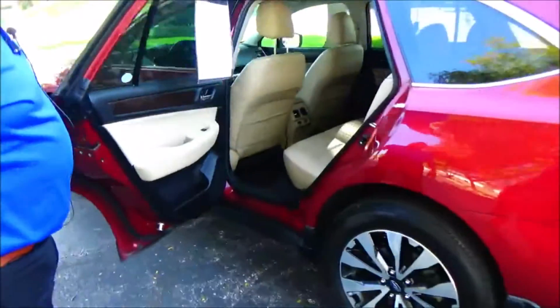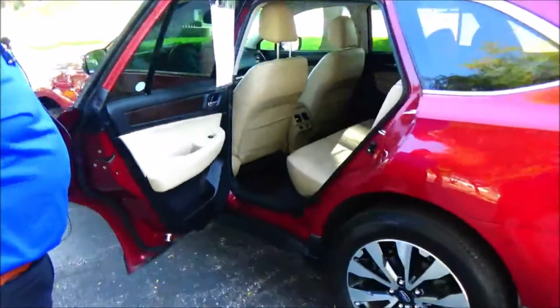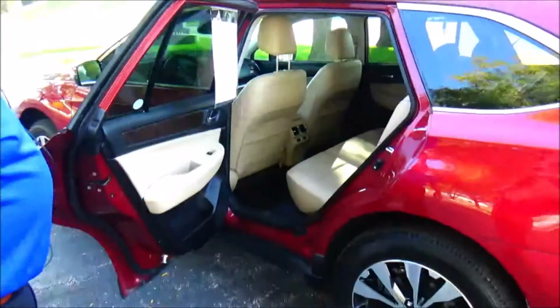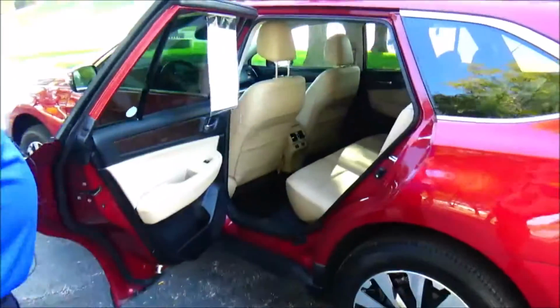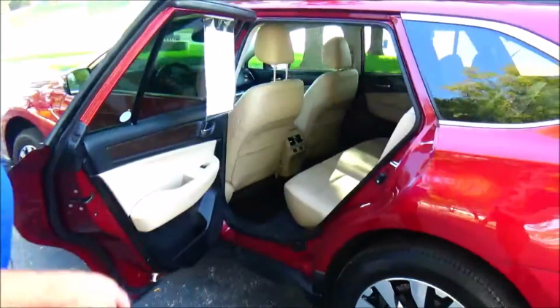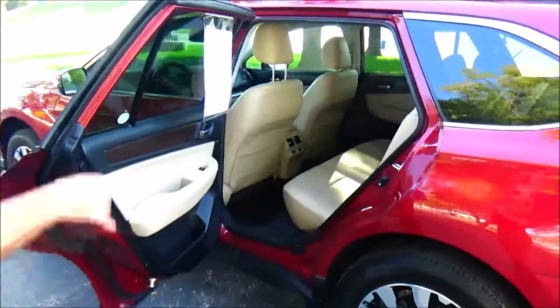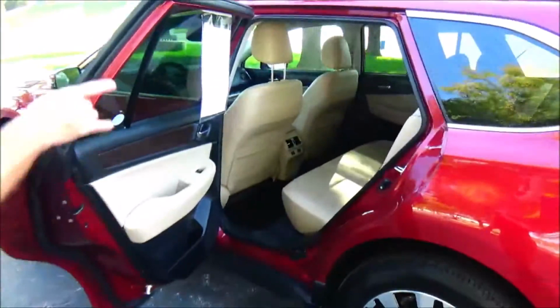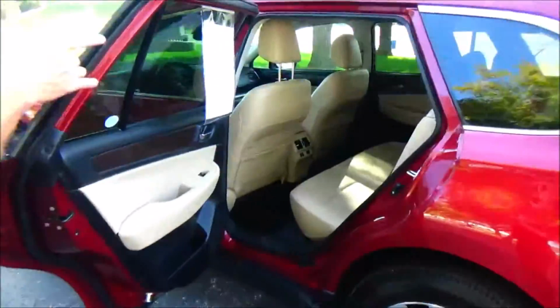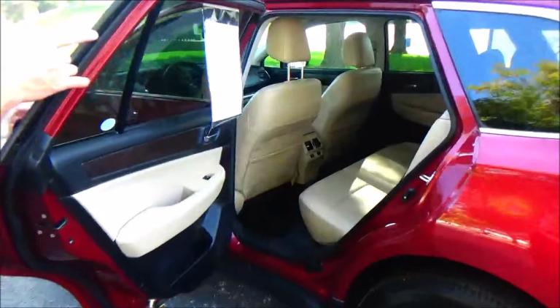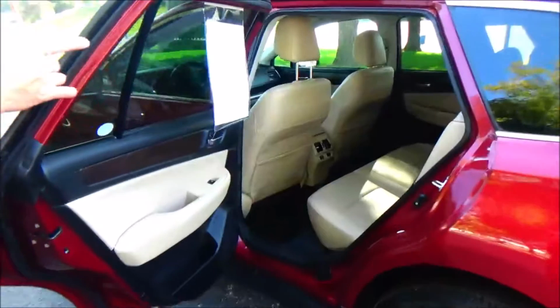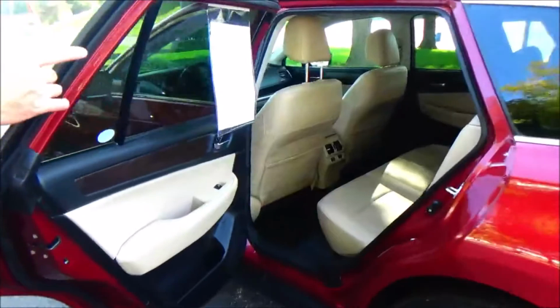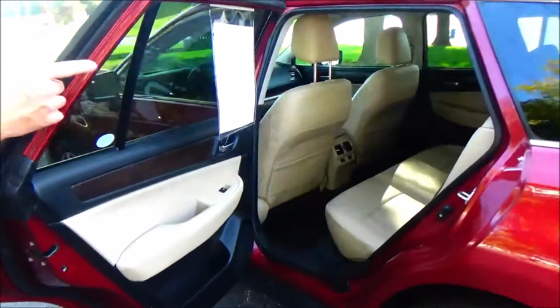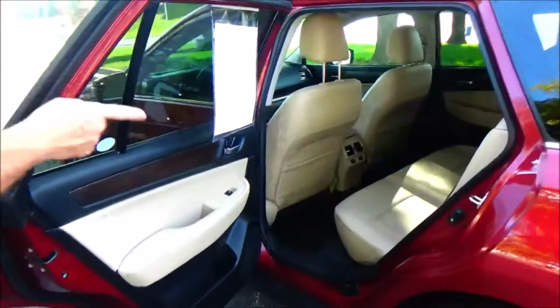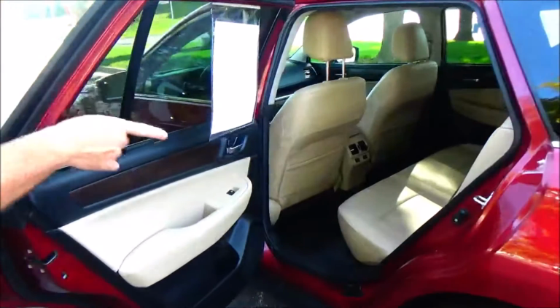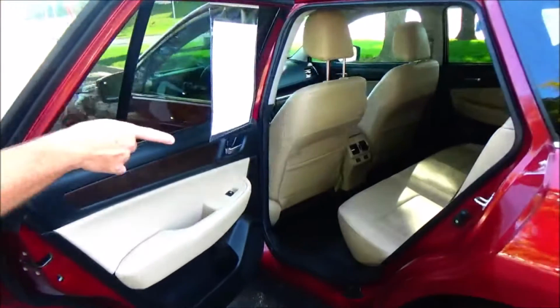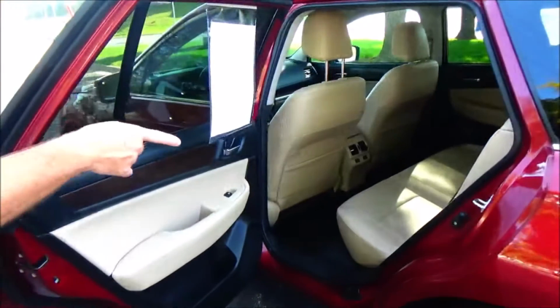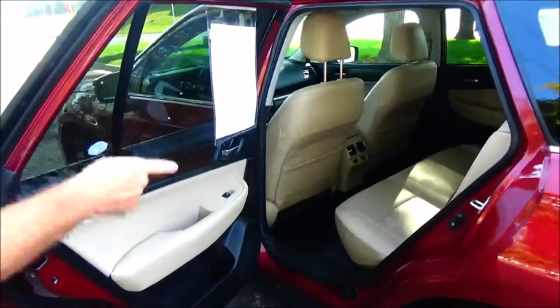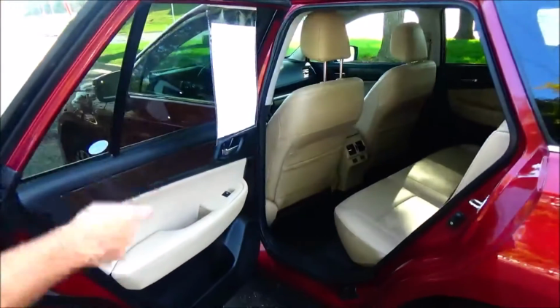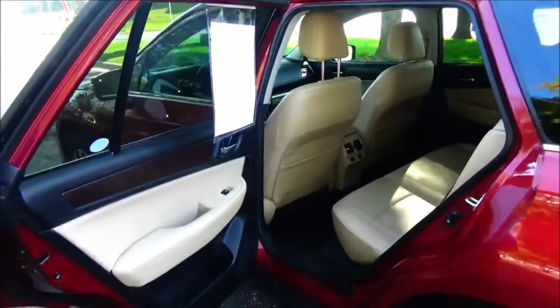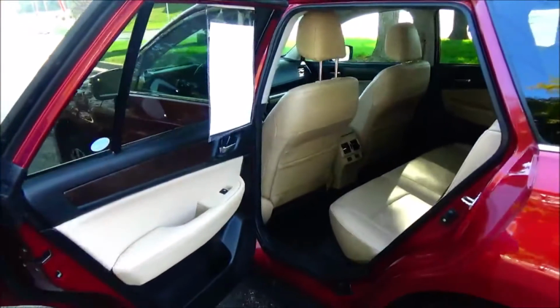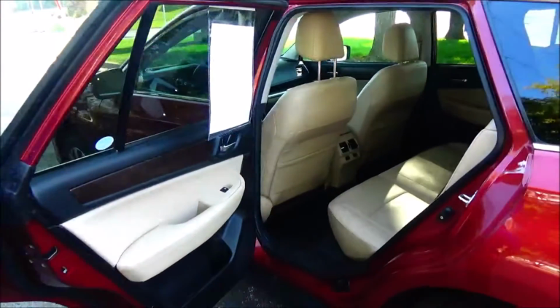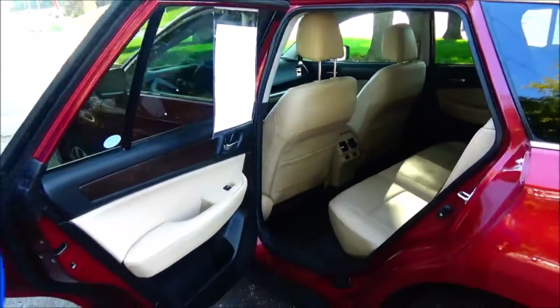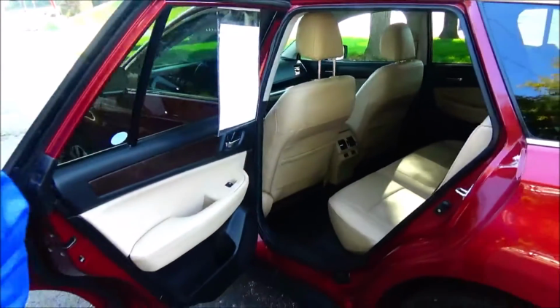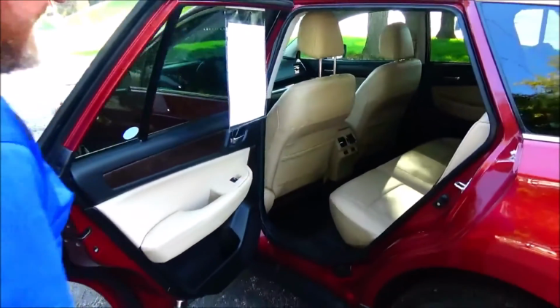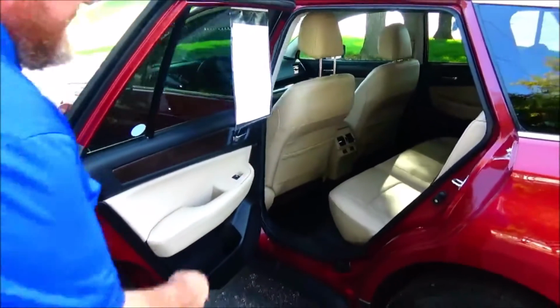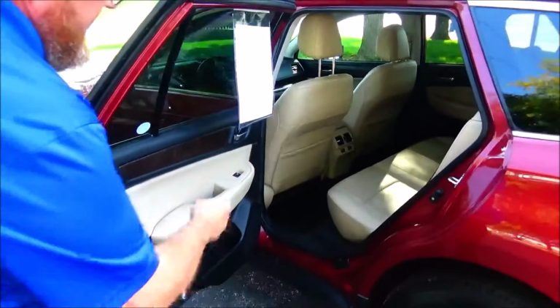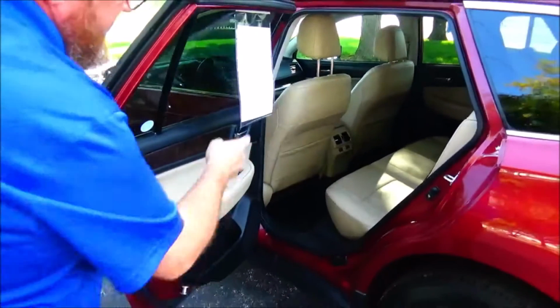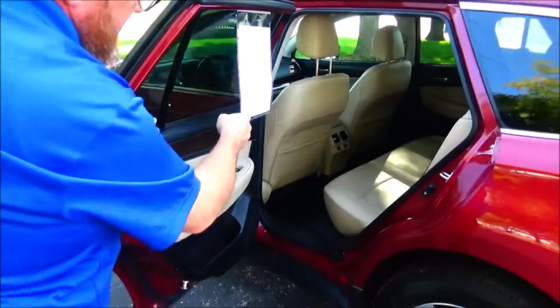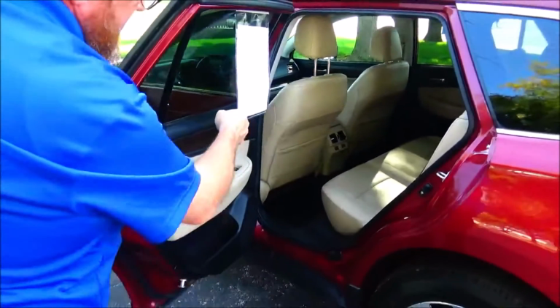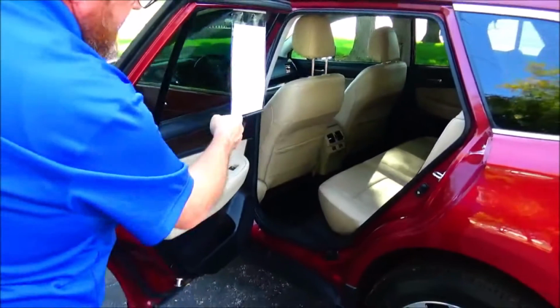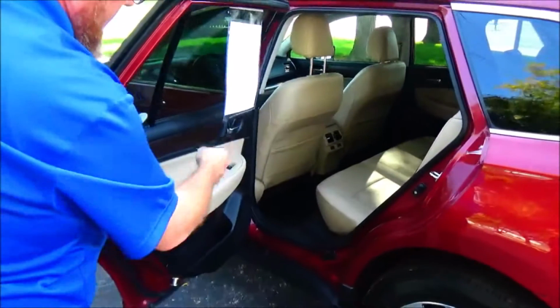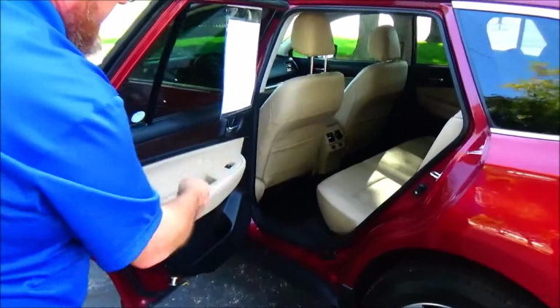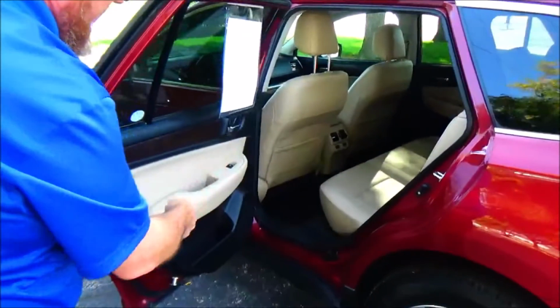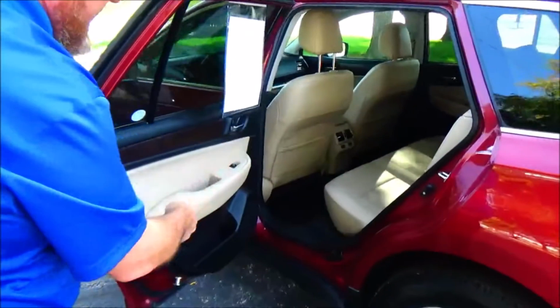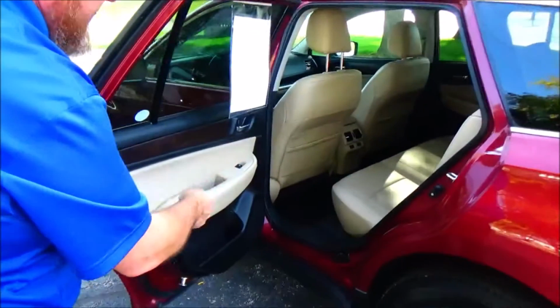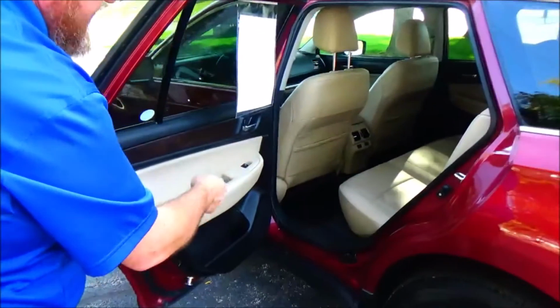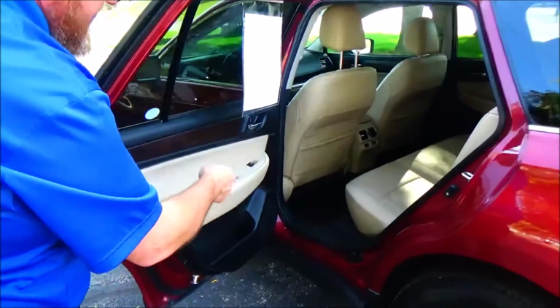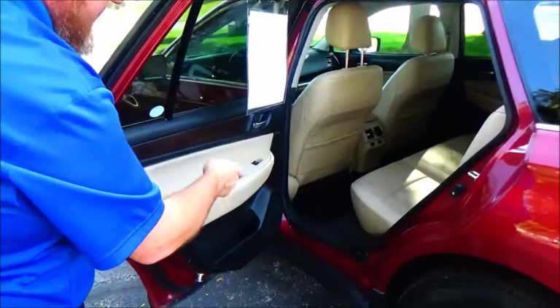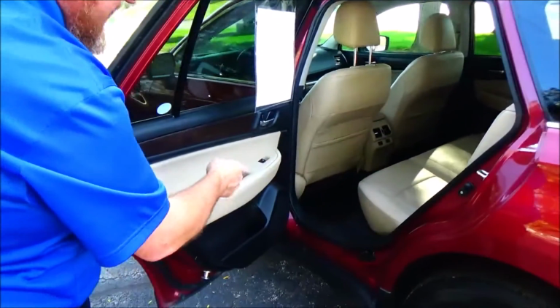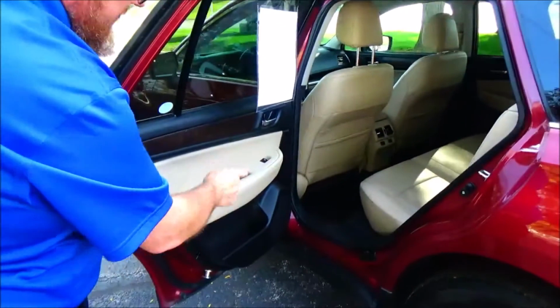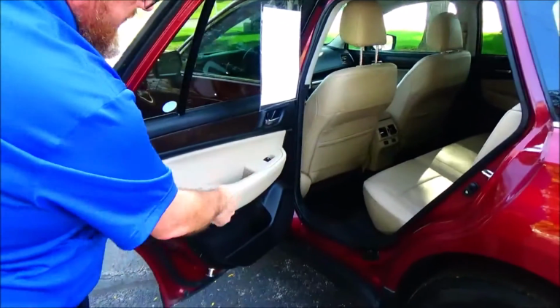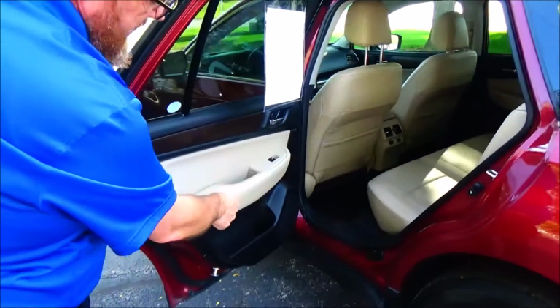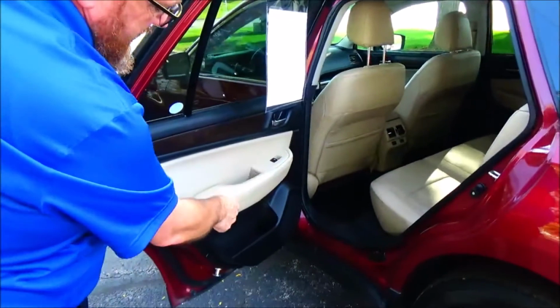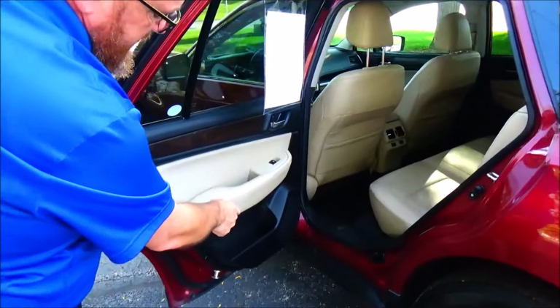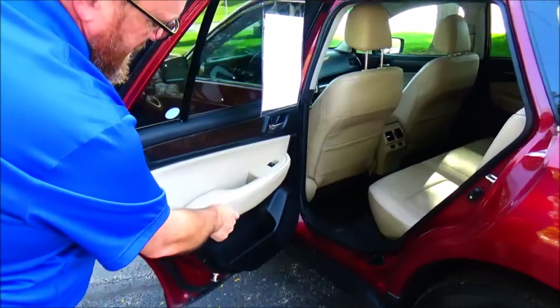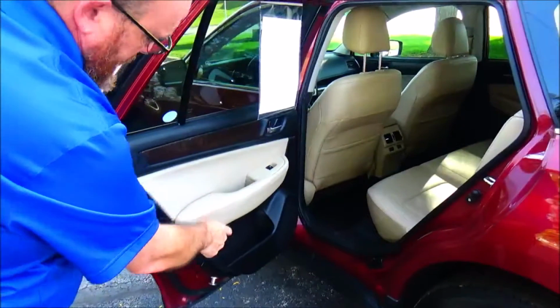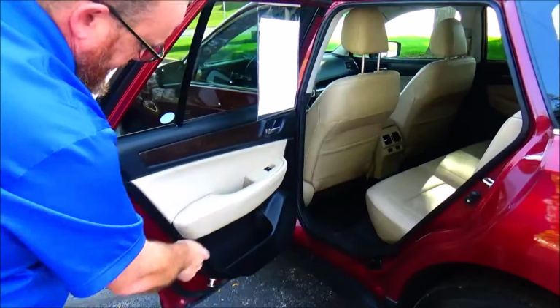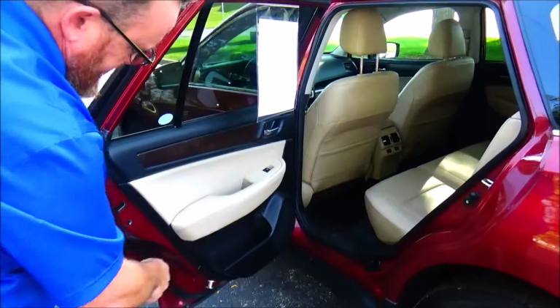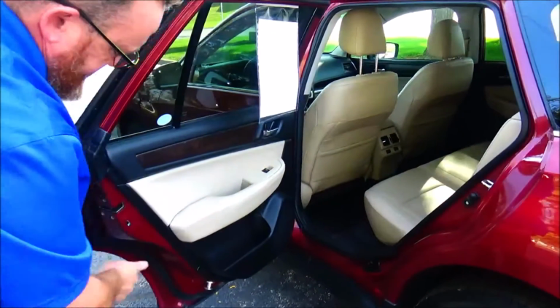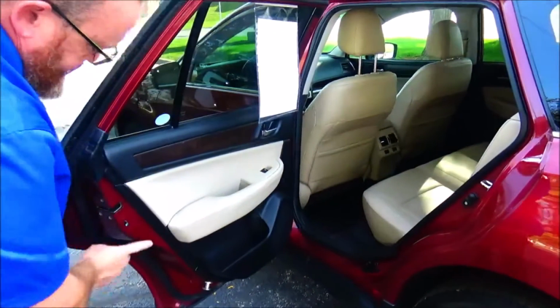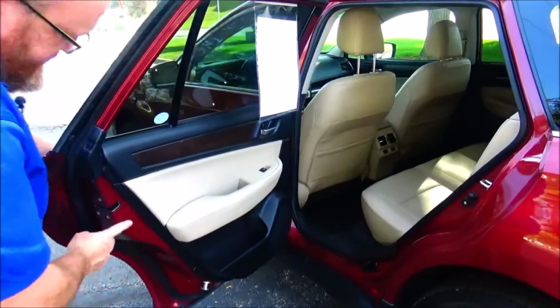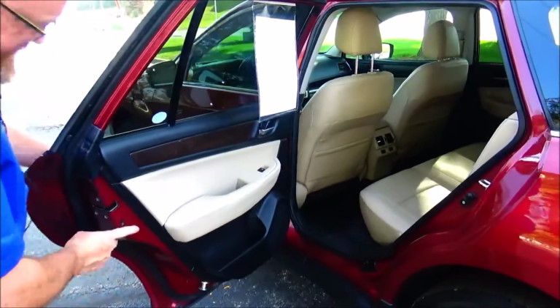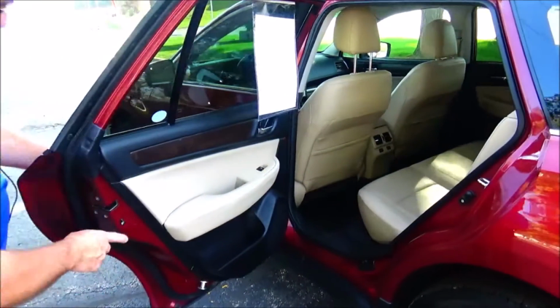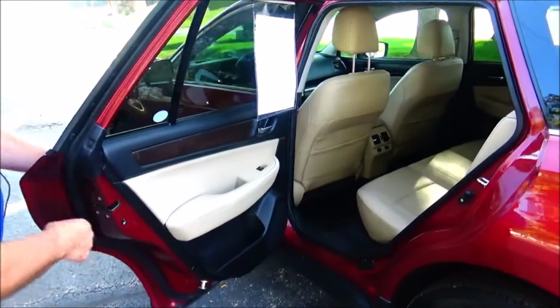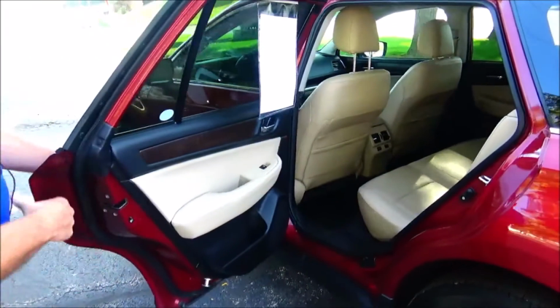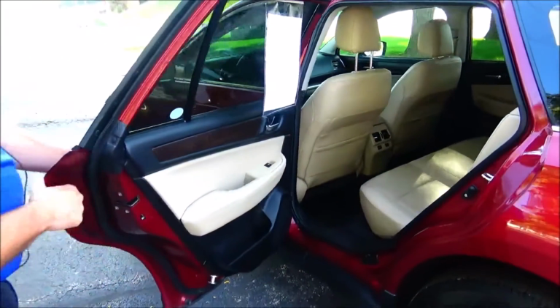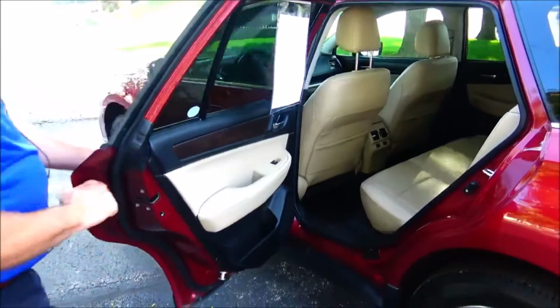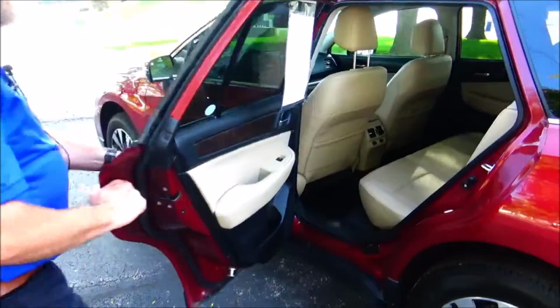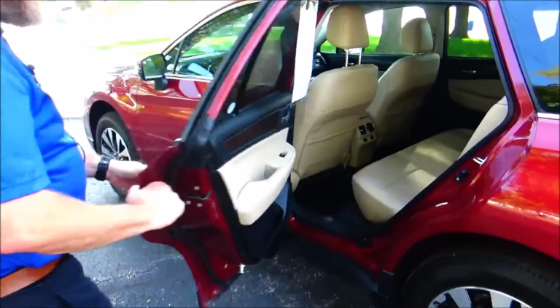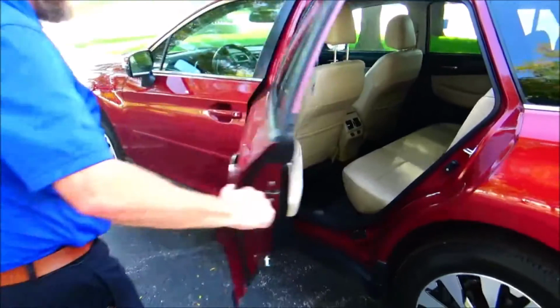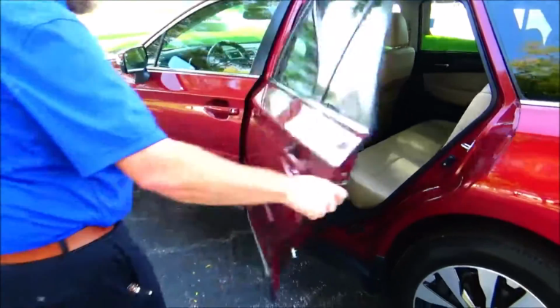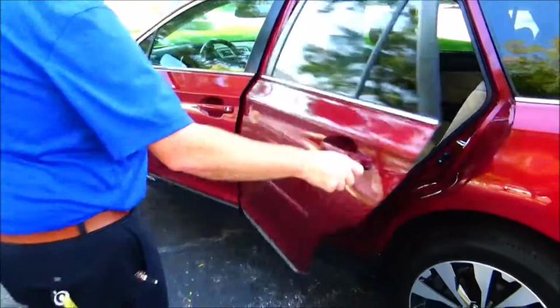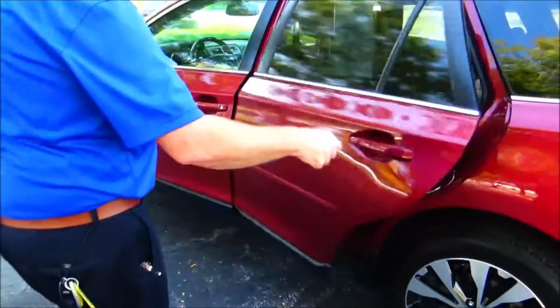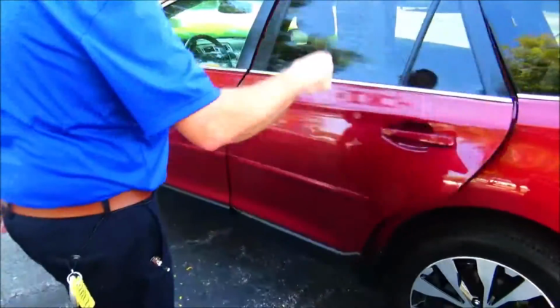Centre armrest and cup holders, latch anchors for child safety seats, map pockets, cup holder storage in the door, and child security lock.